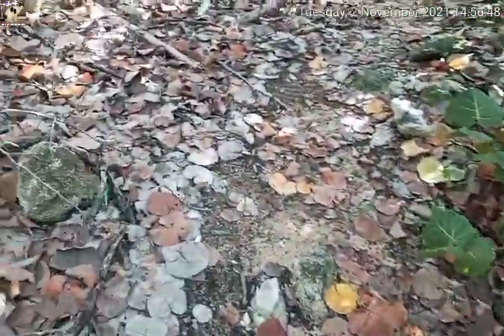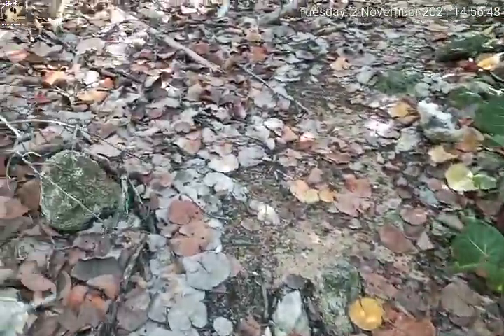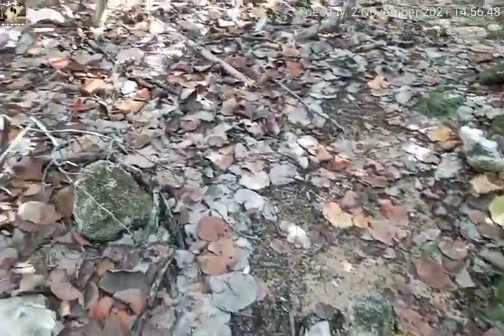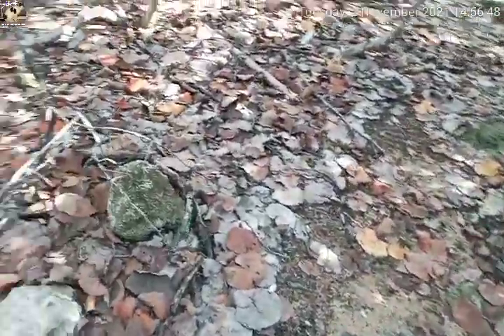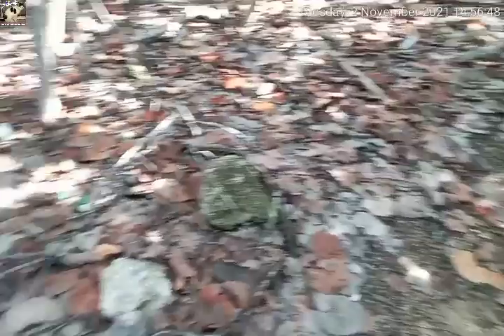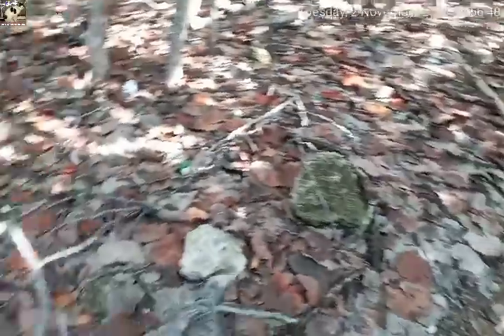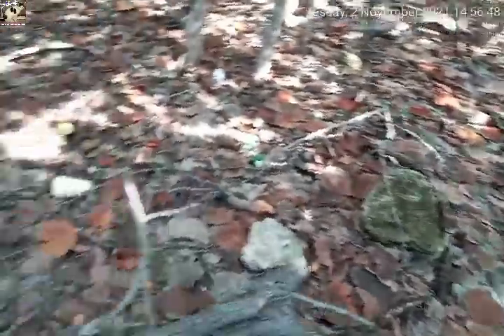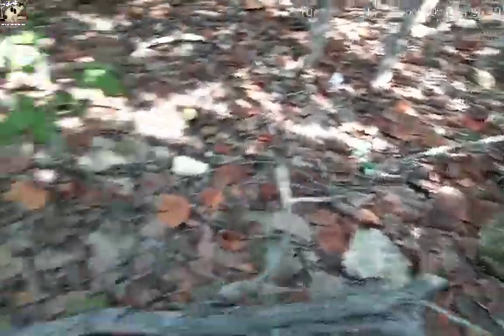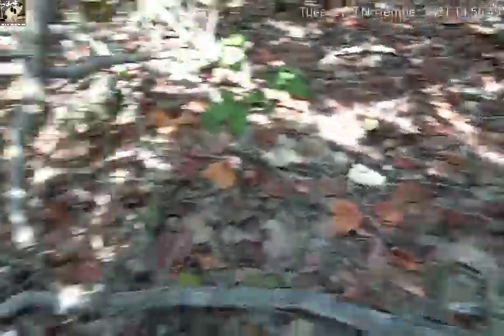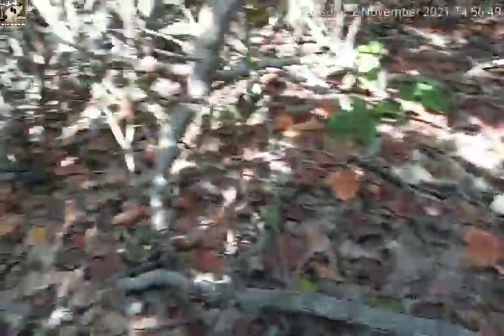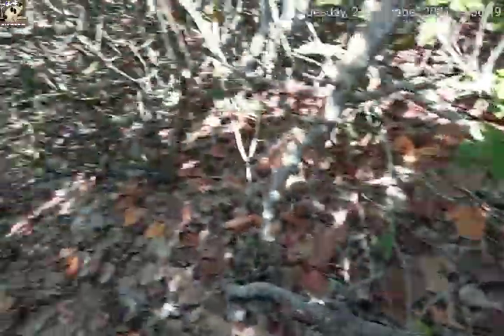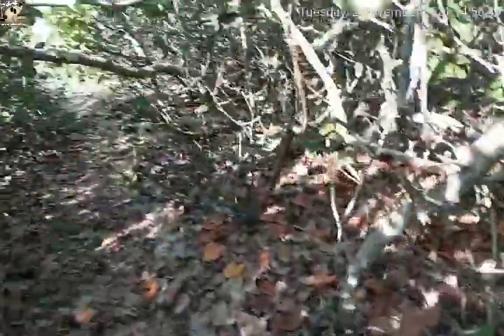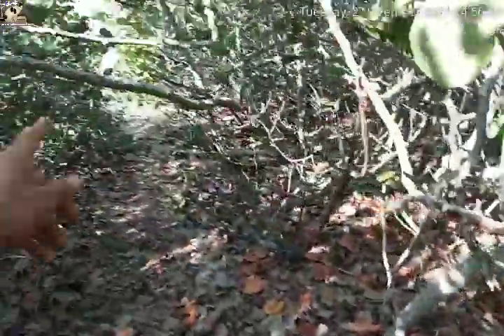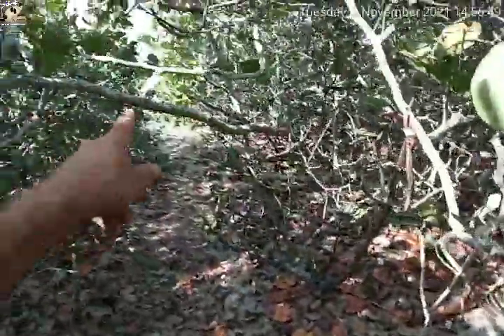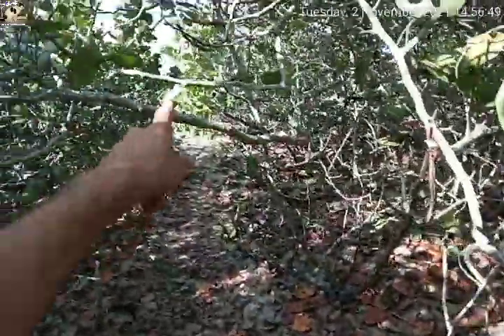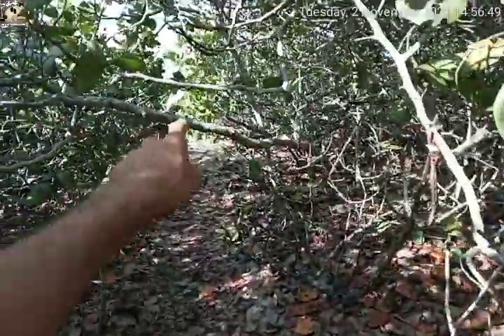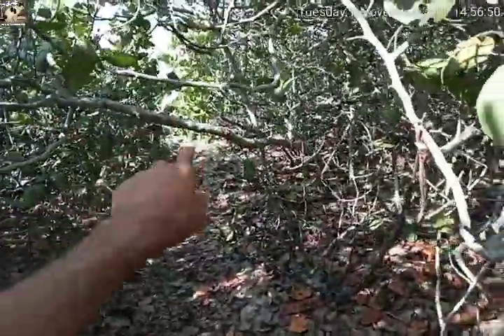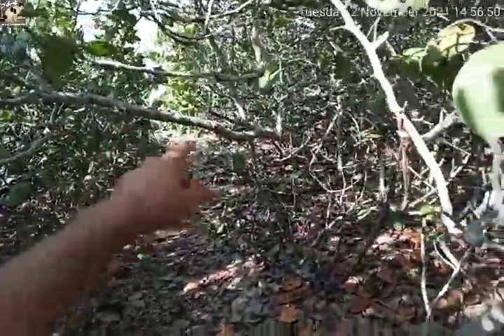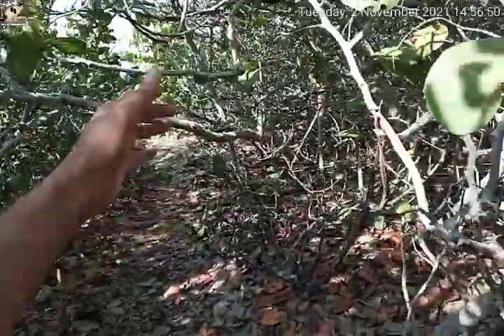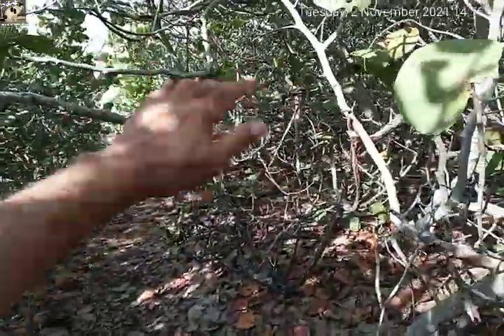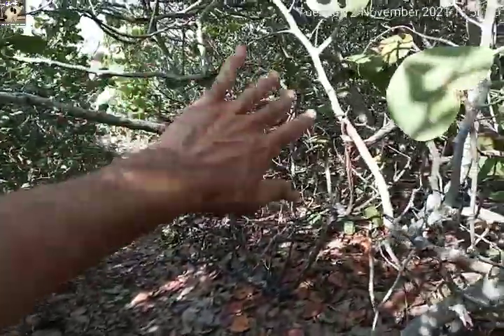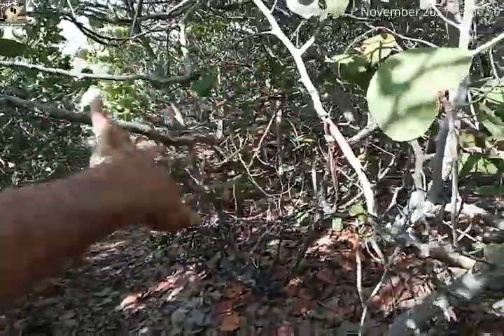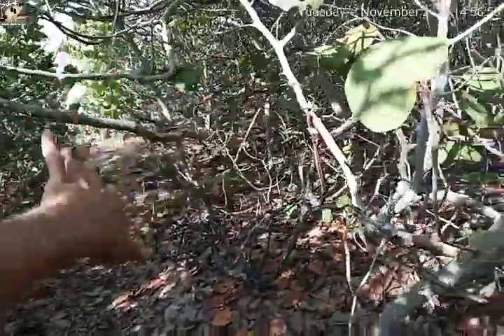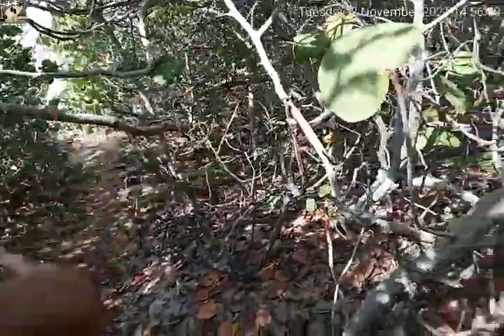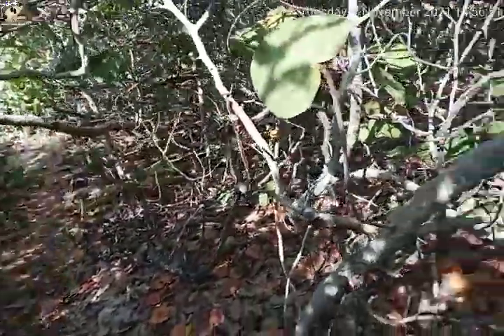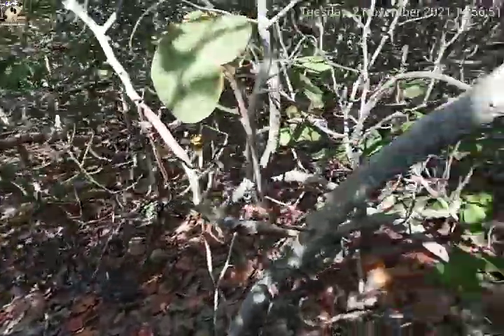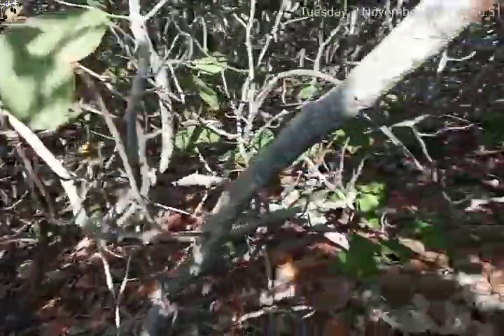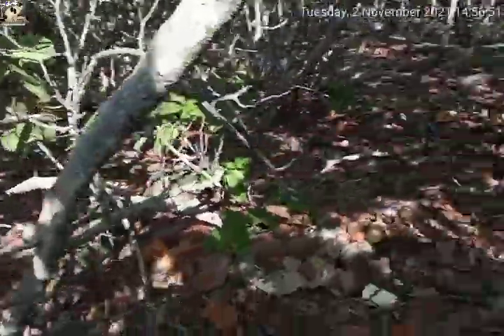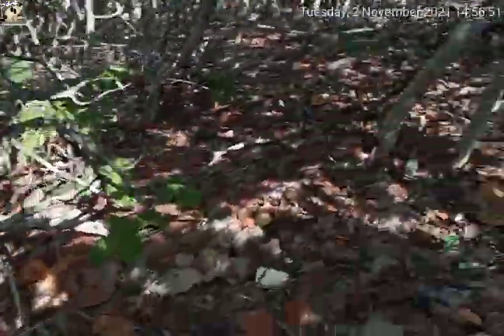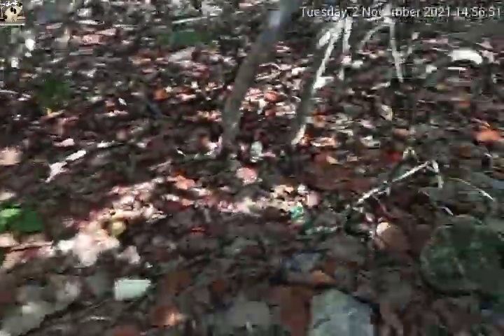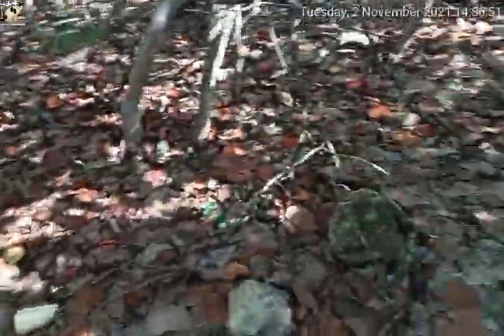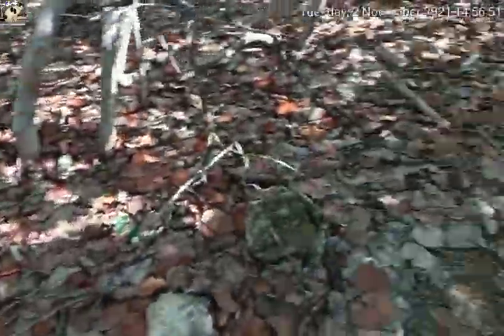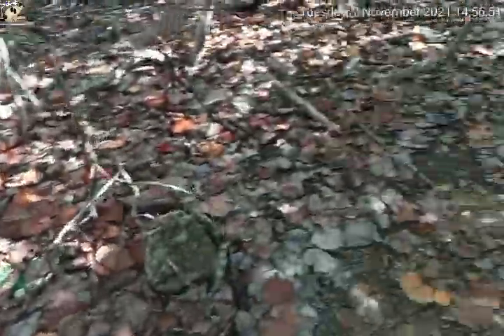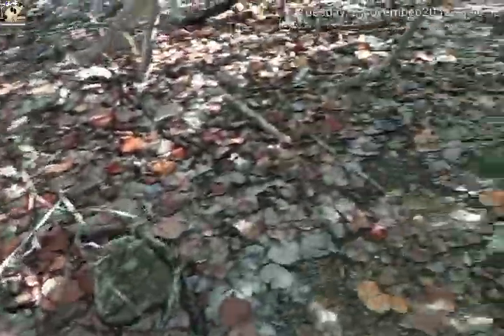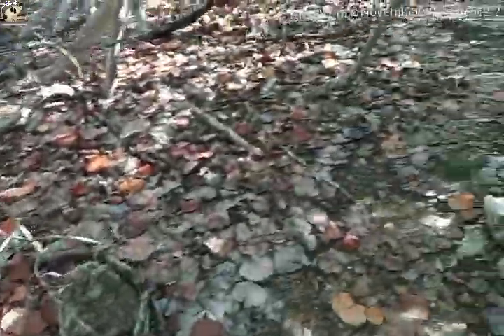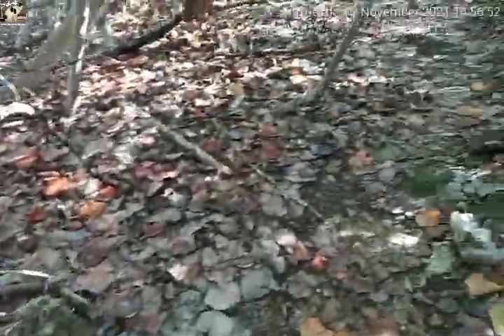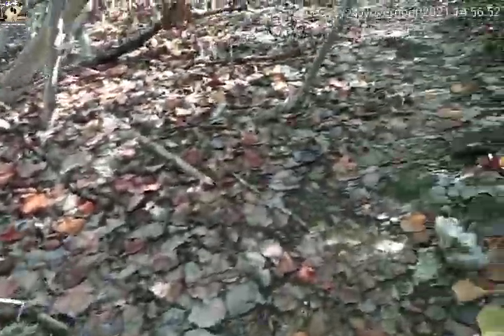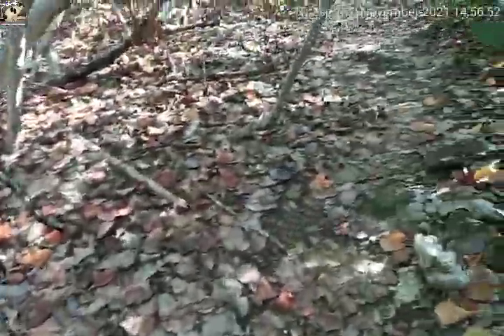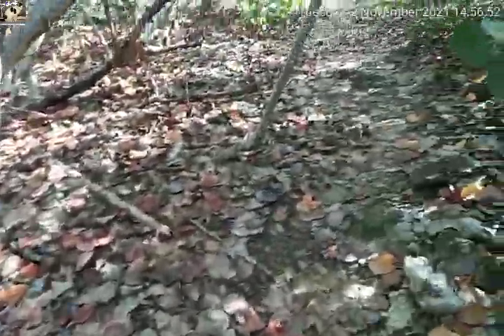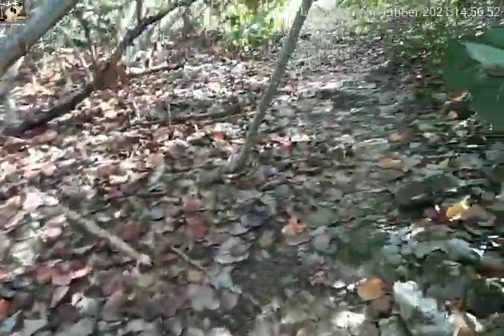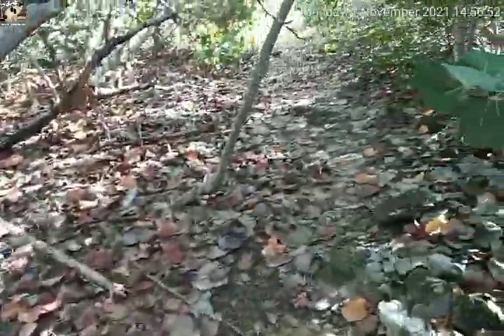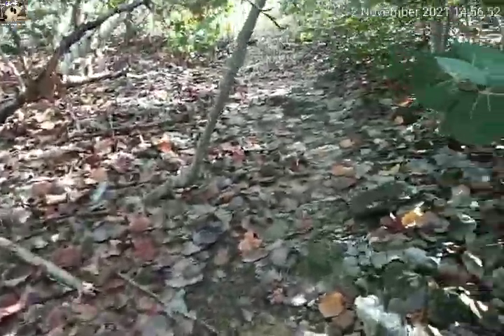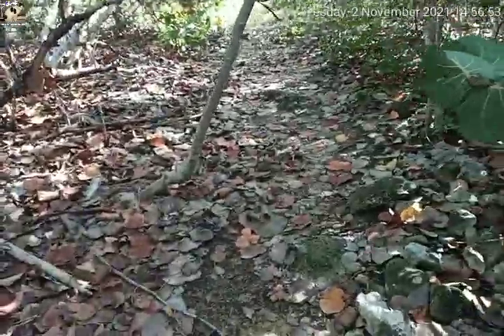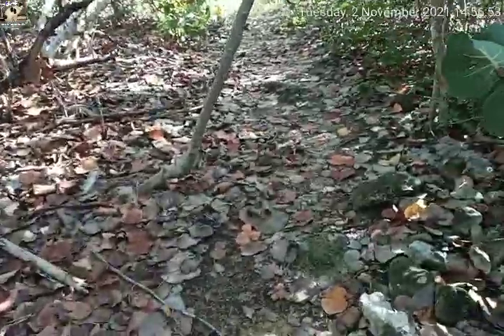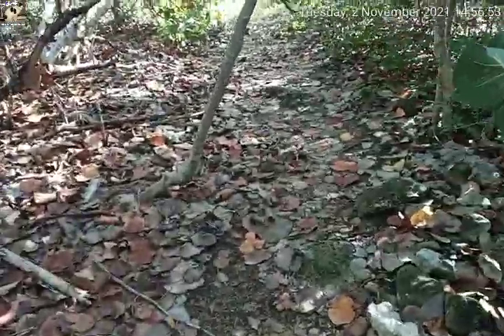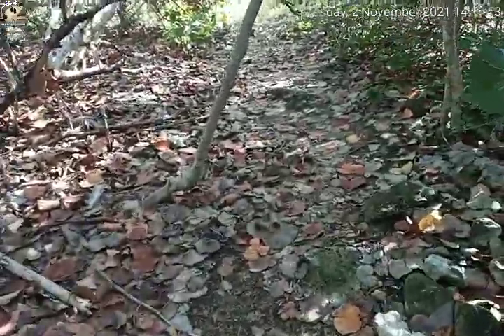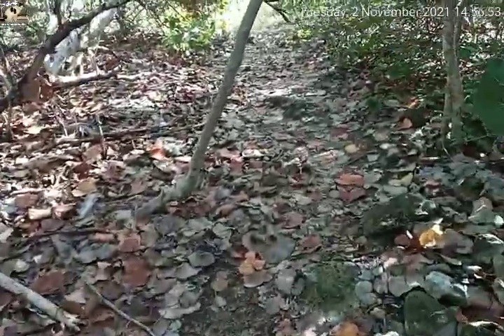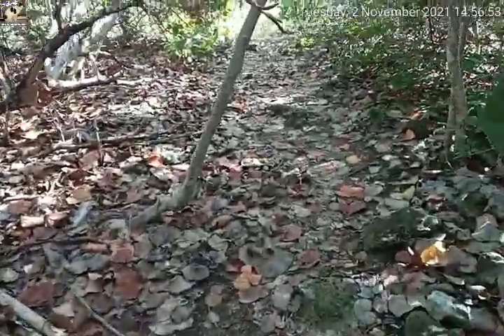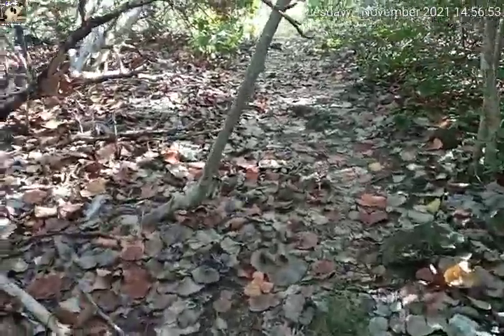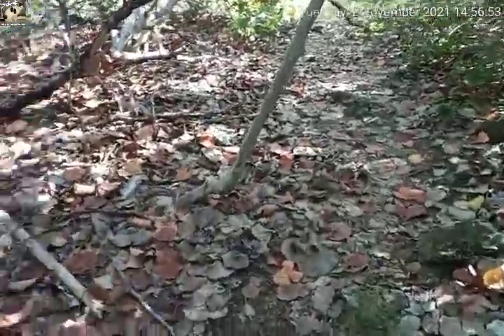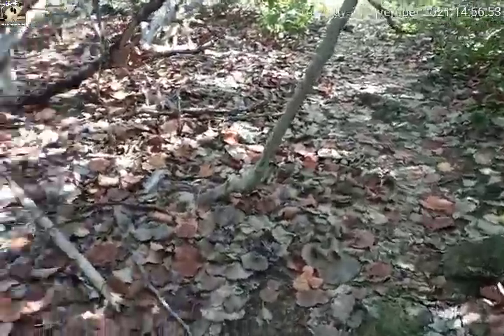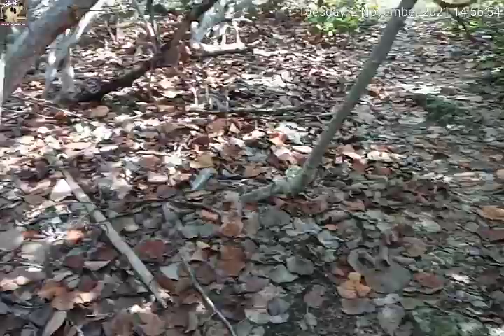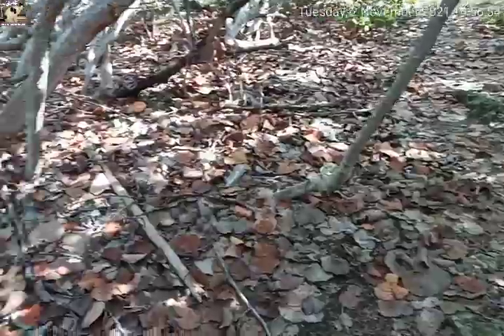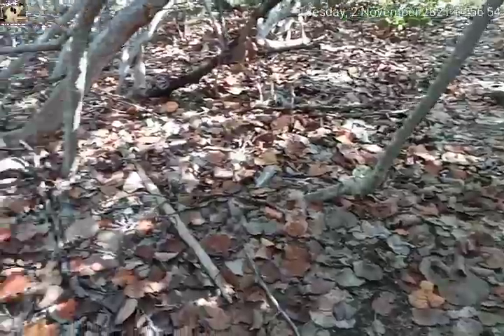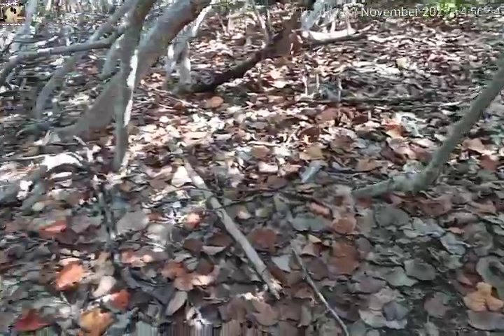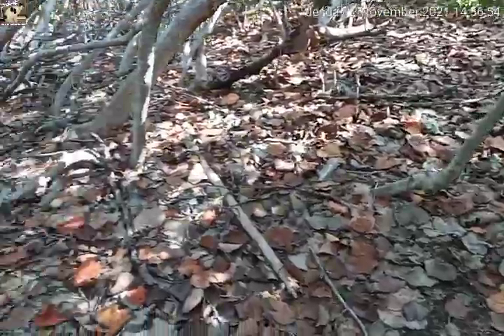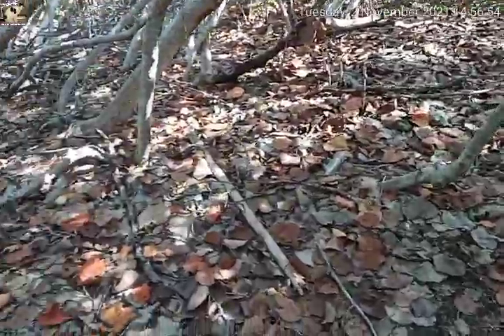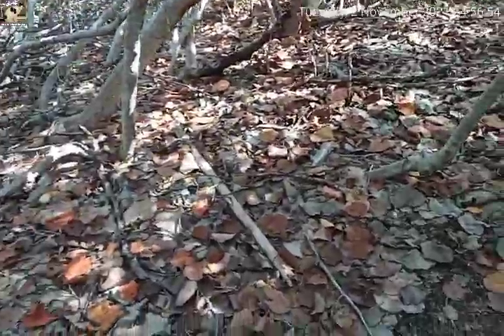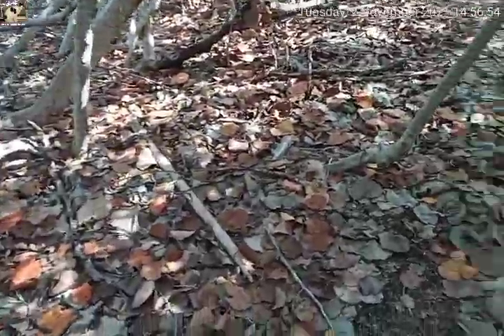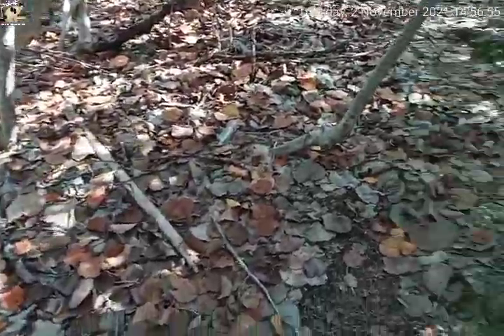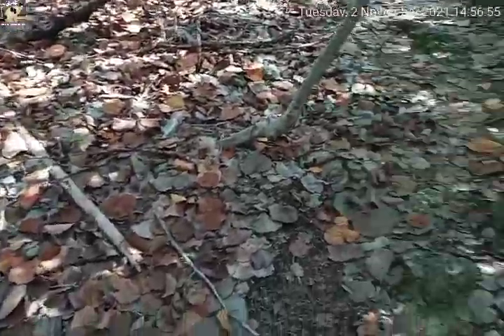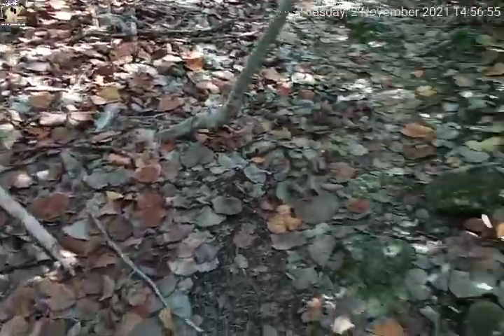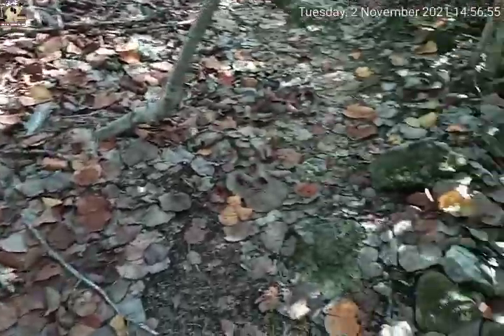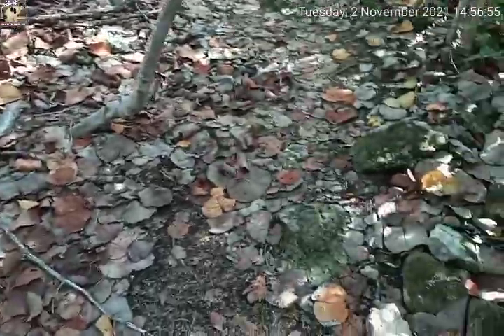It looks pretty much the same except for some of the trees that came down in the pathway. It's pretty nice here still.